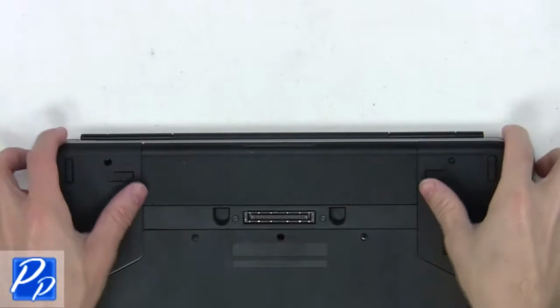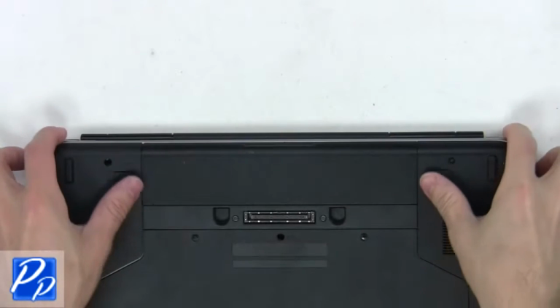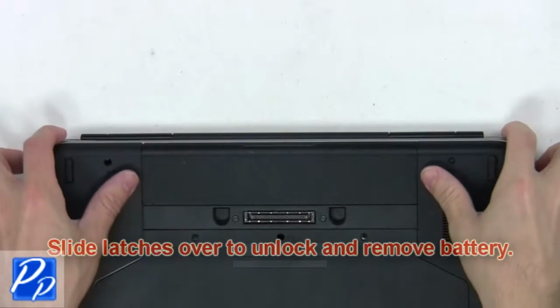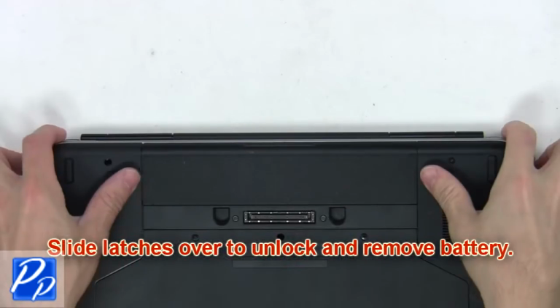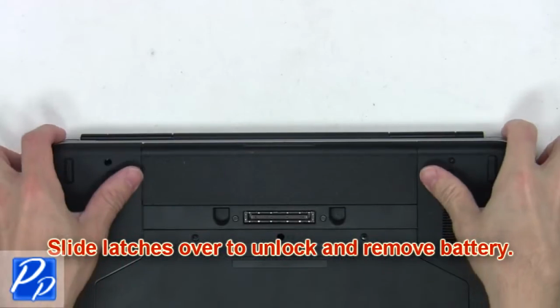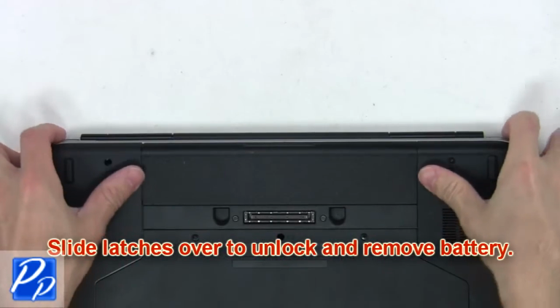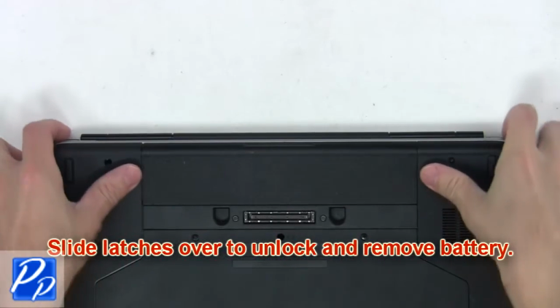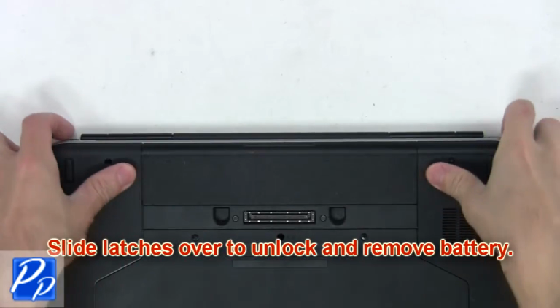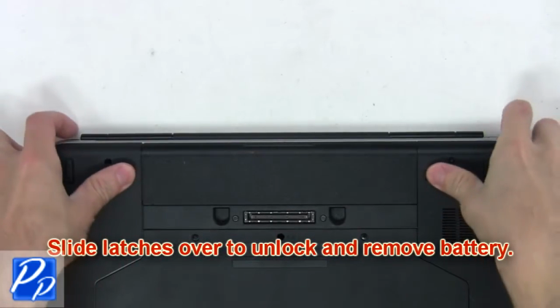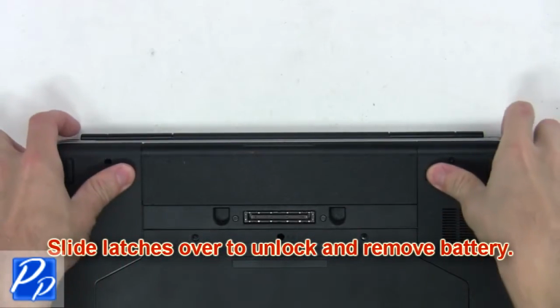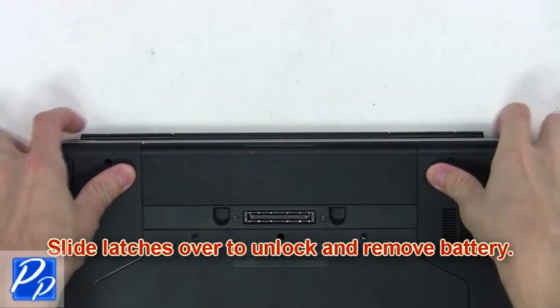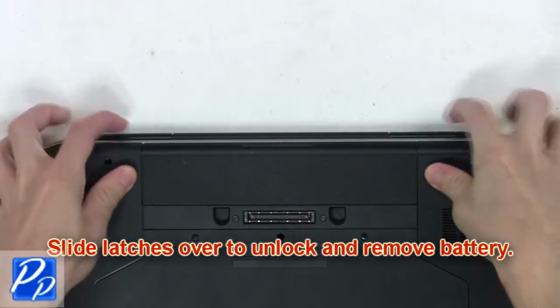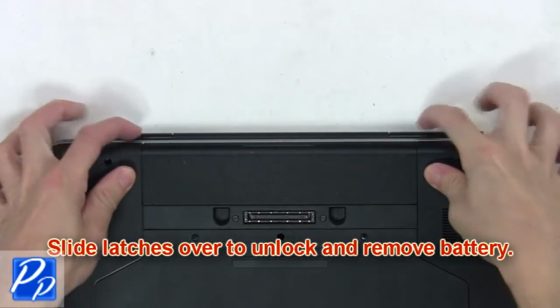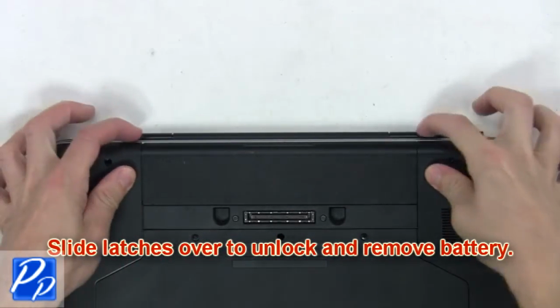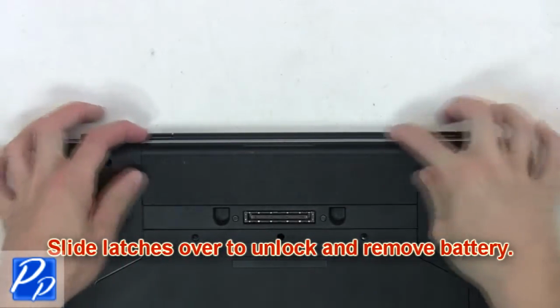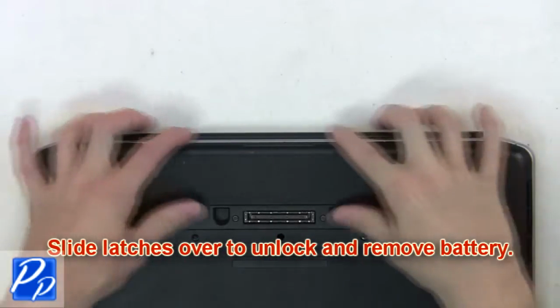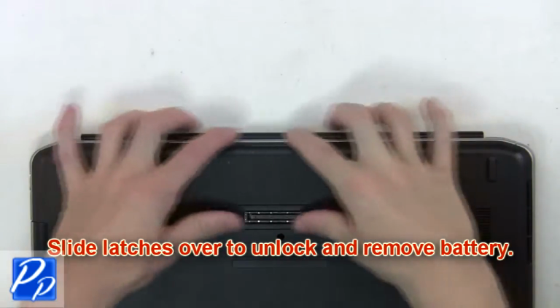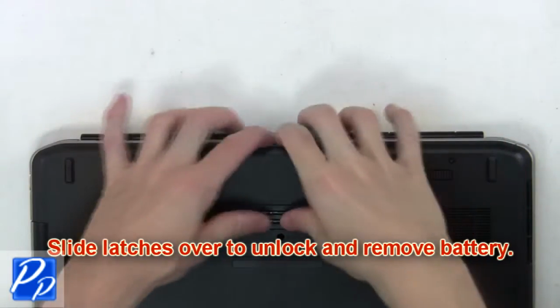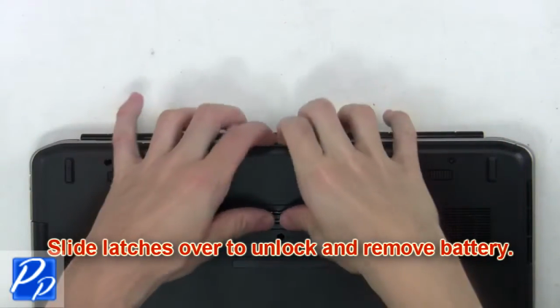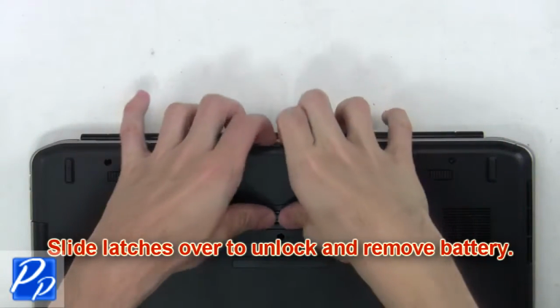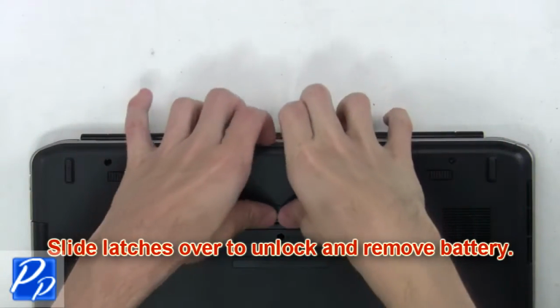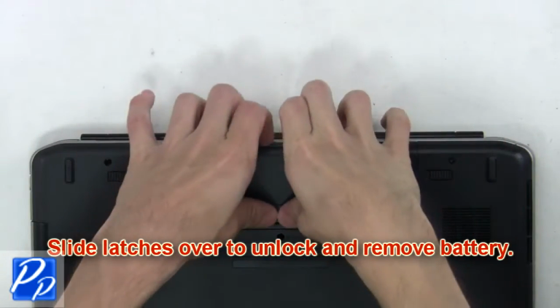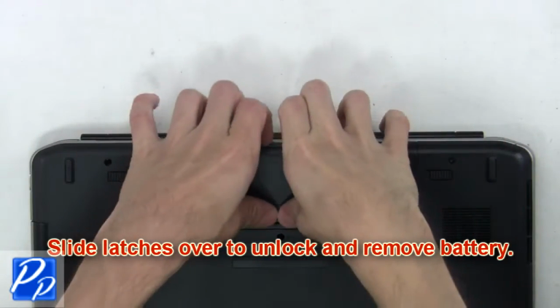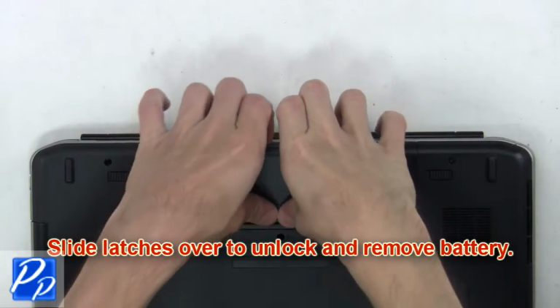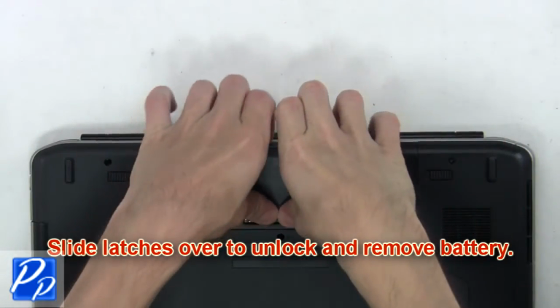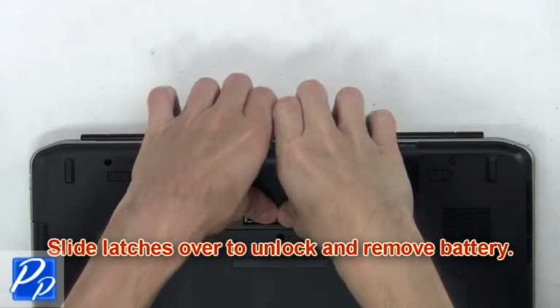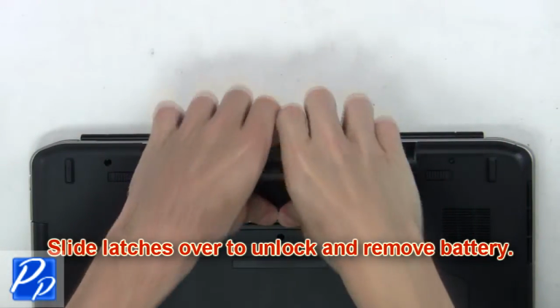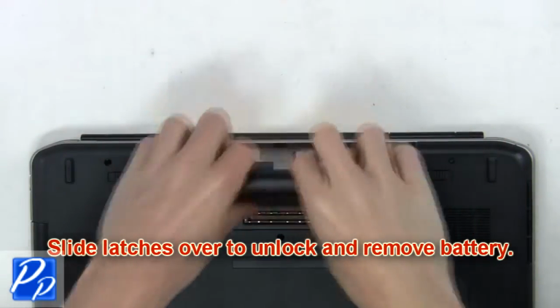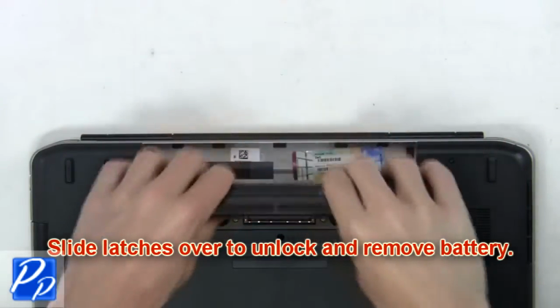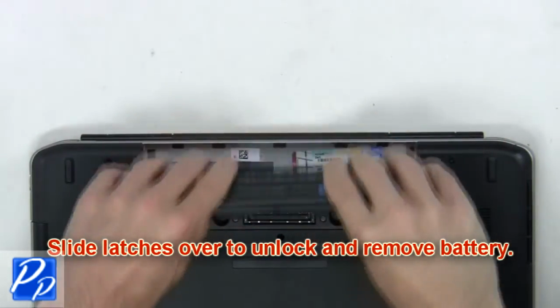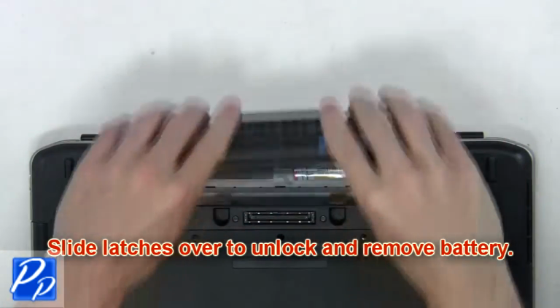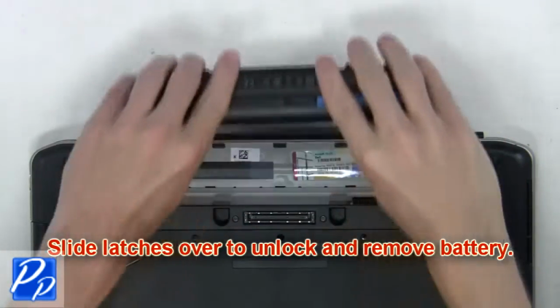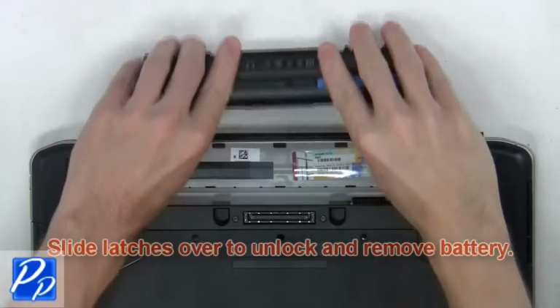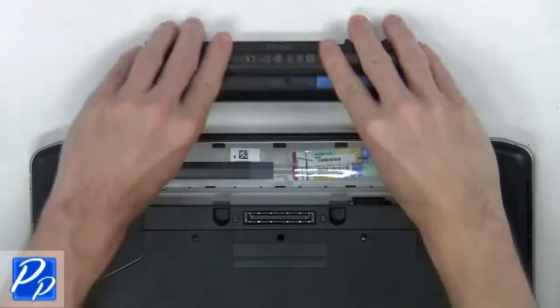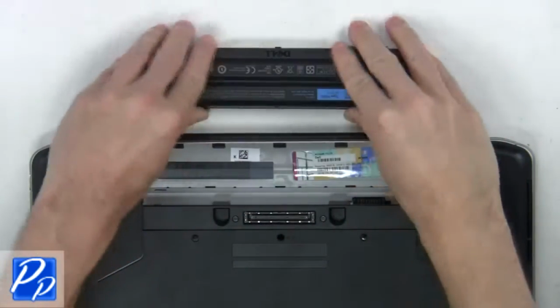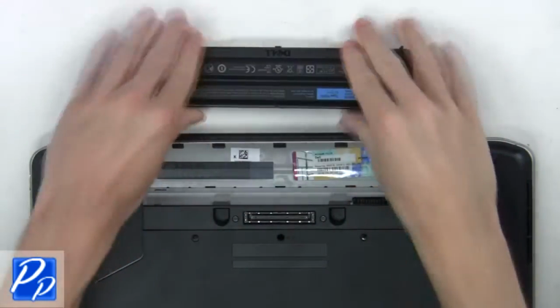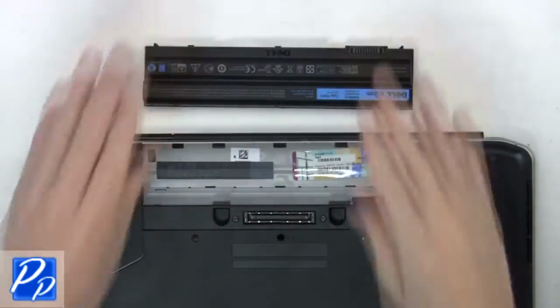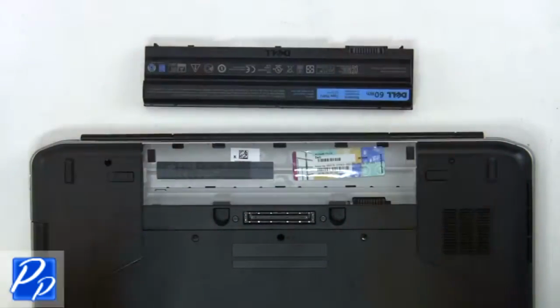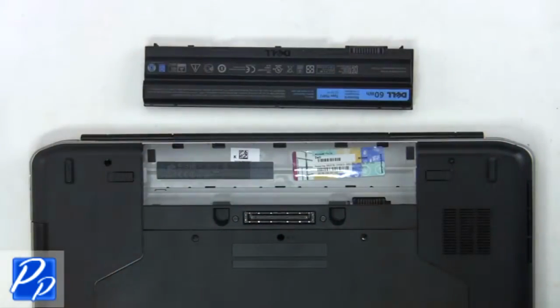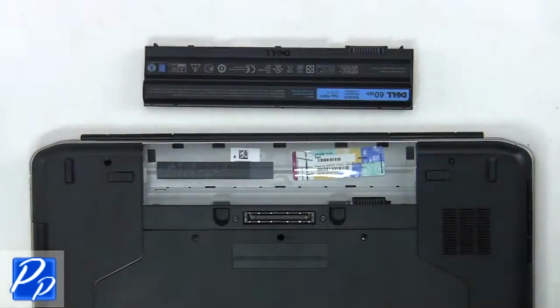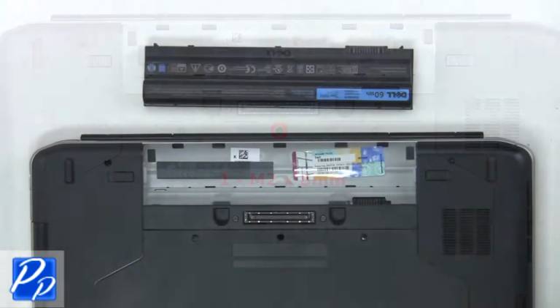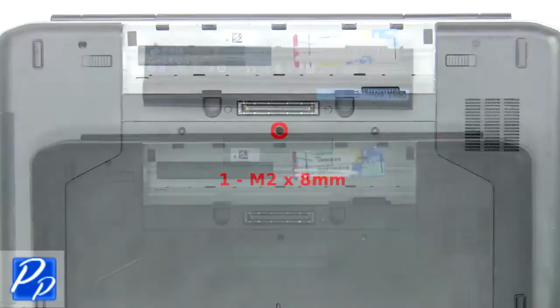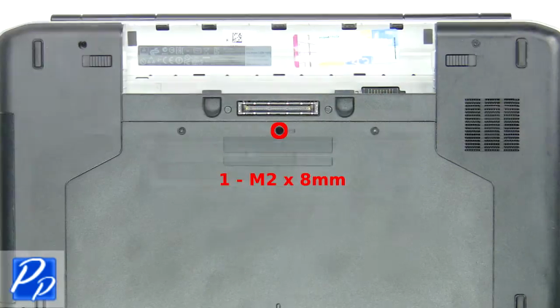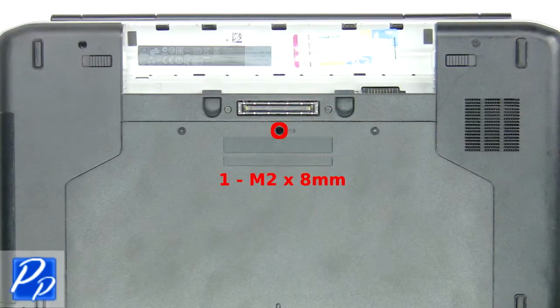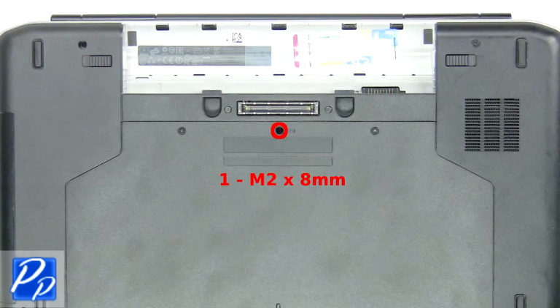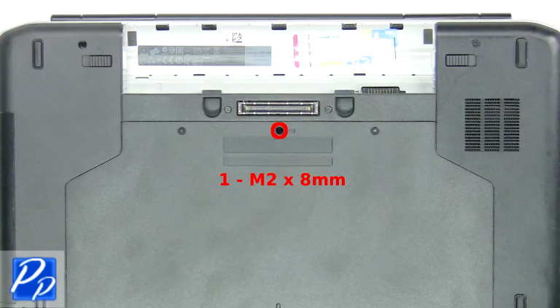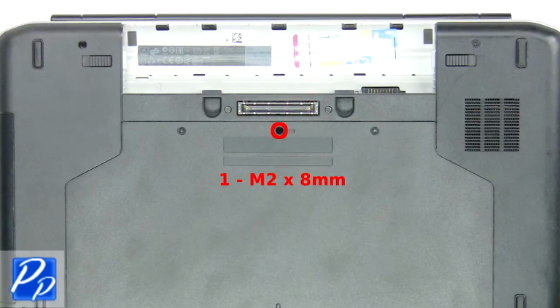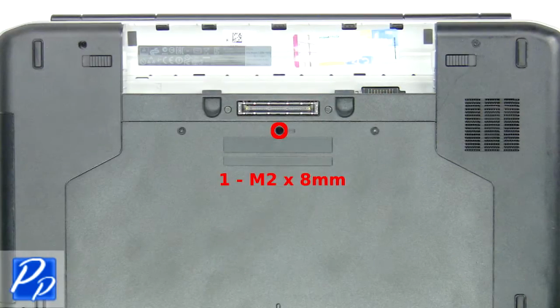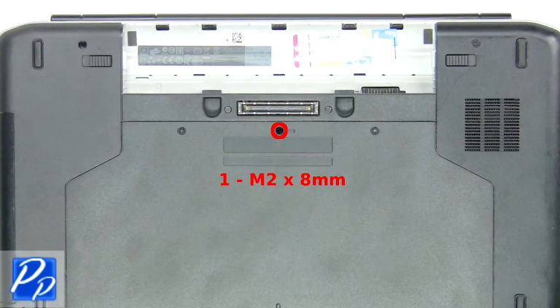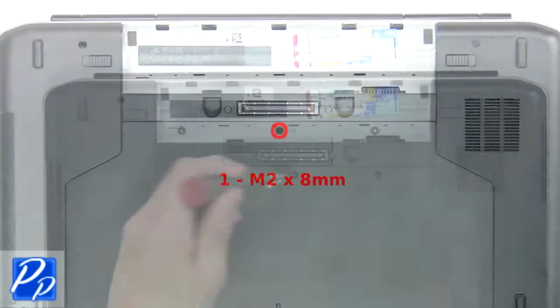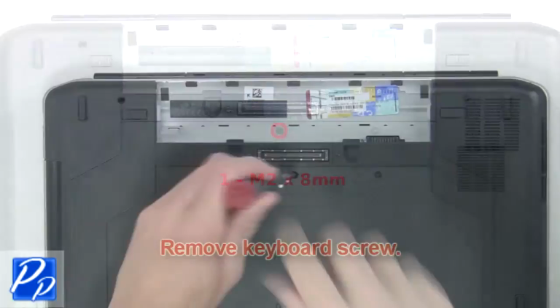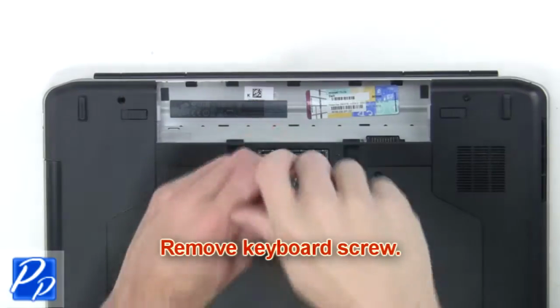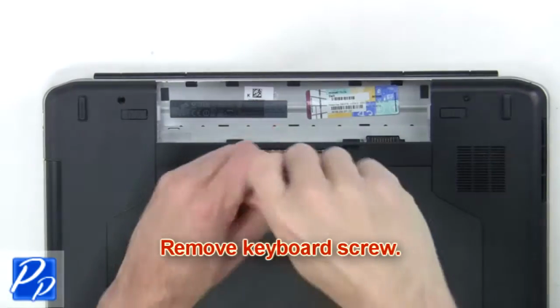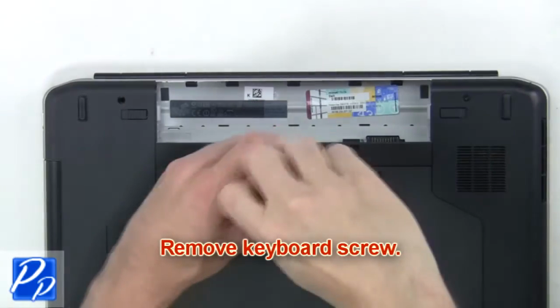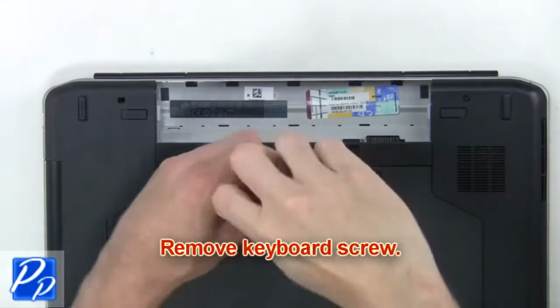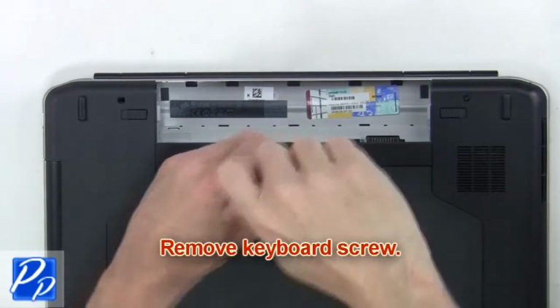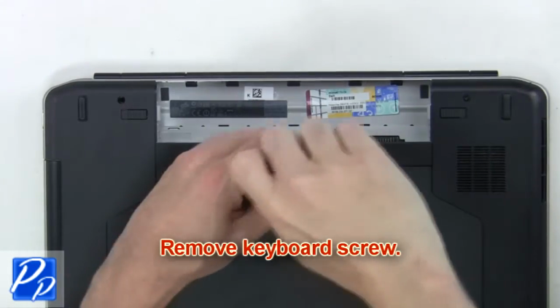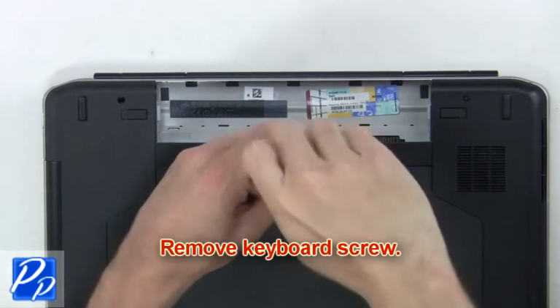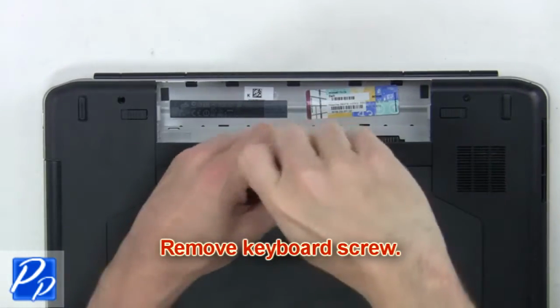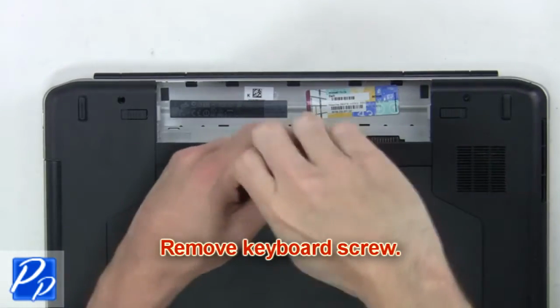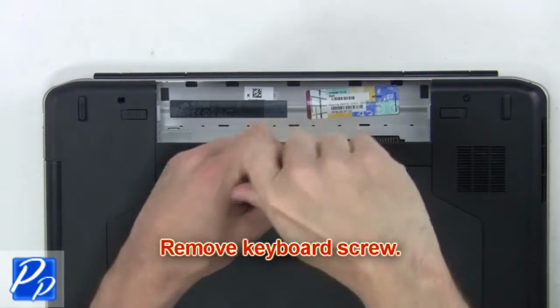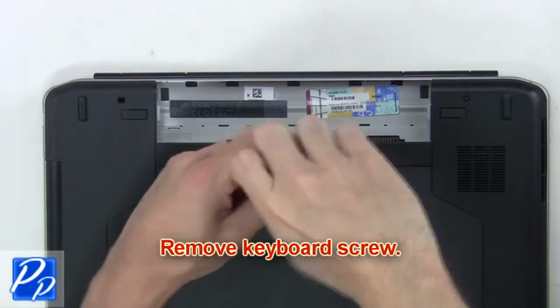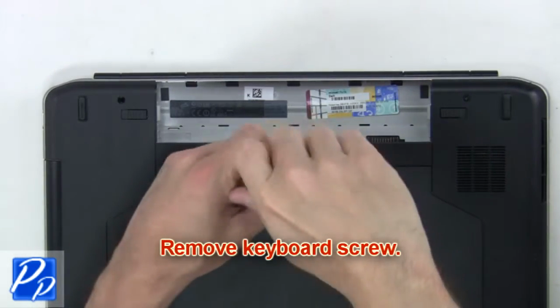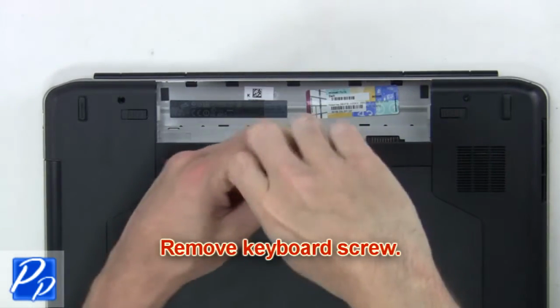What you're going to want to do is slide the latches over to unlock and remove the battery. Then remove the keyboard screw.